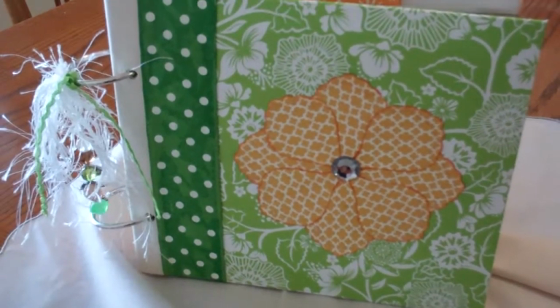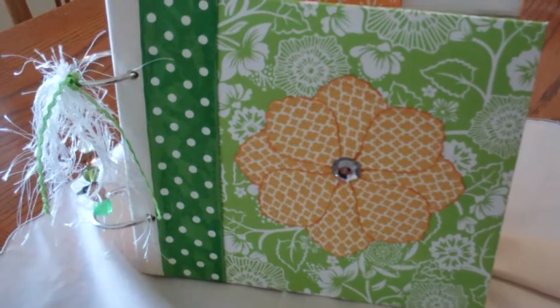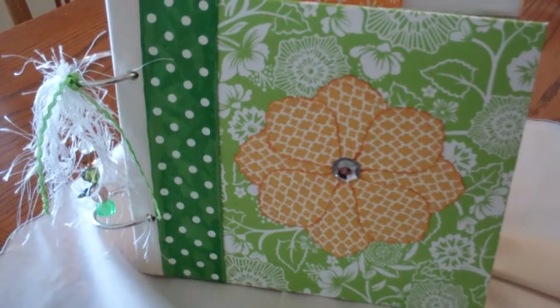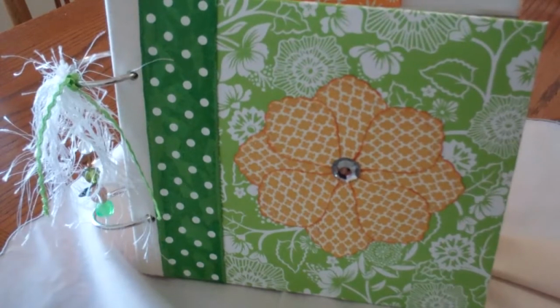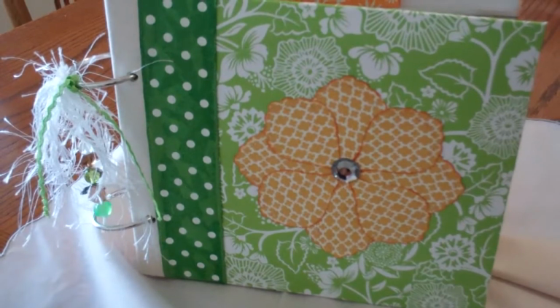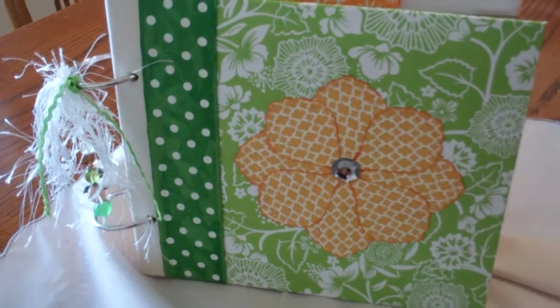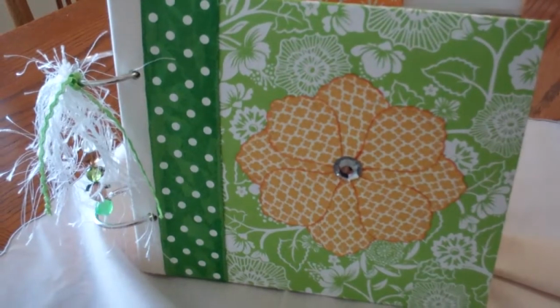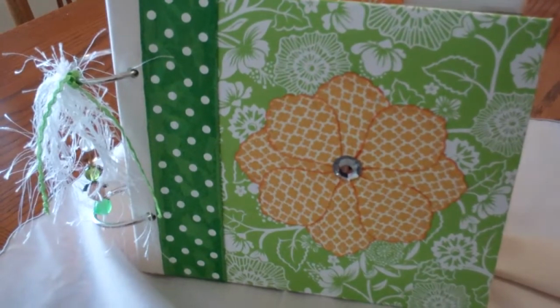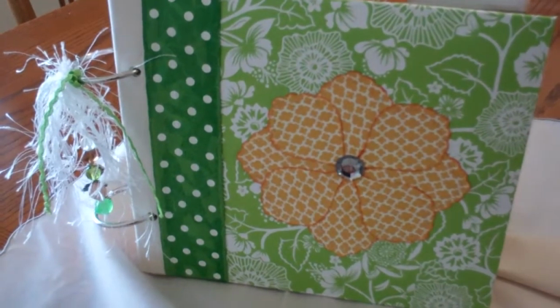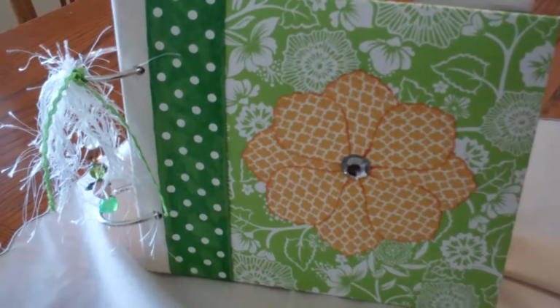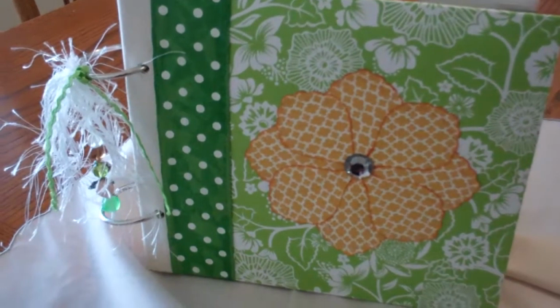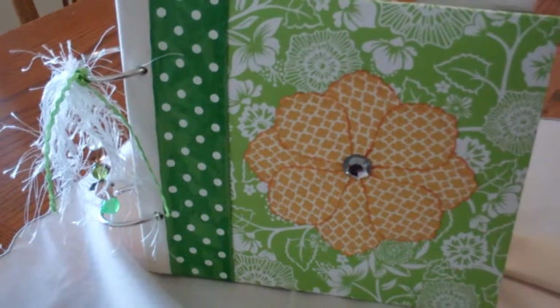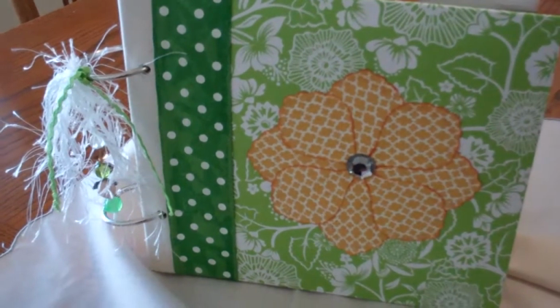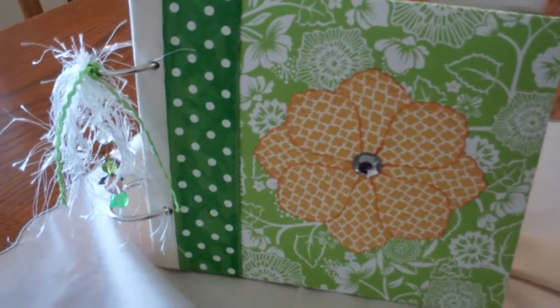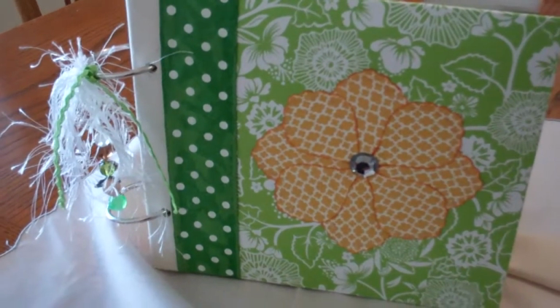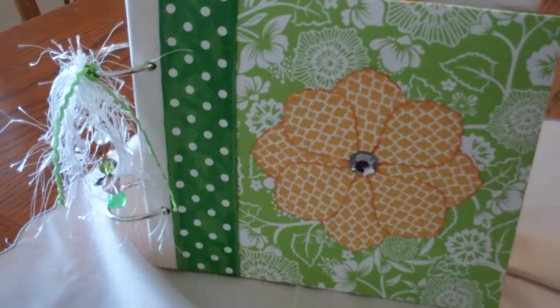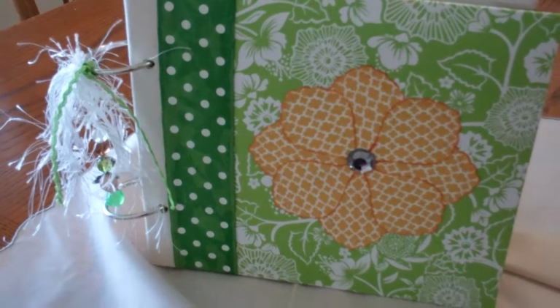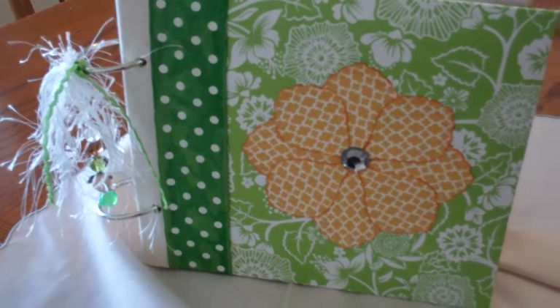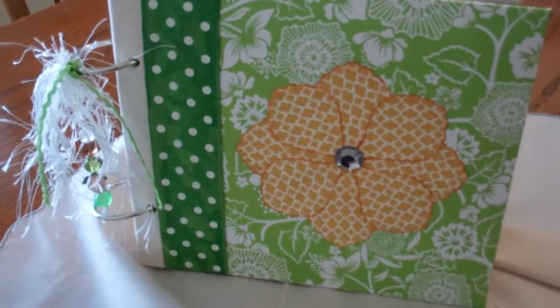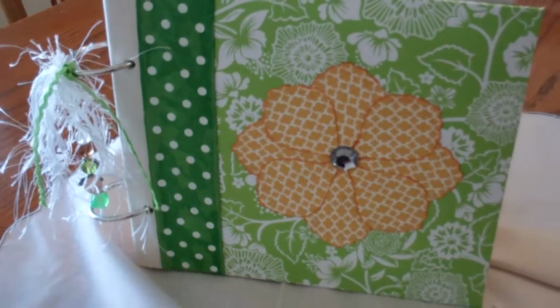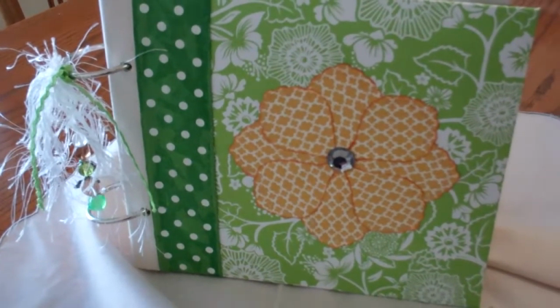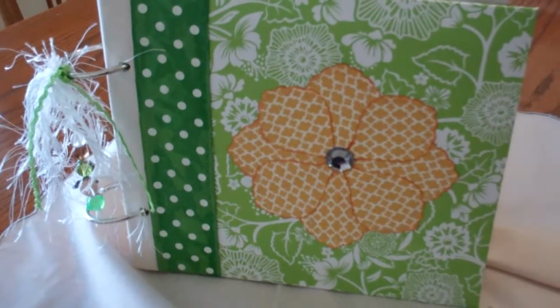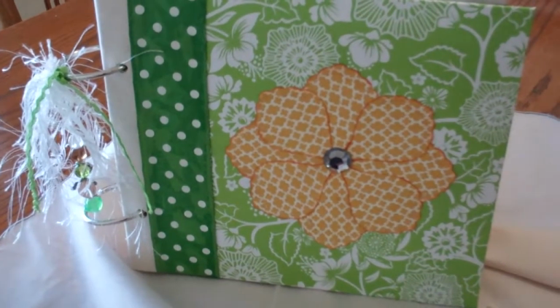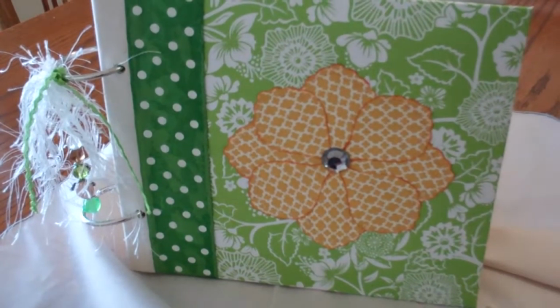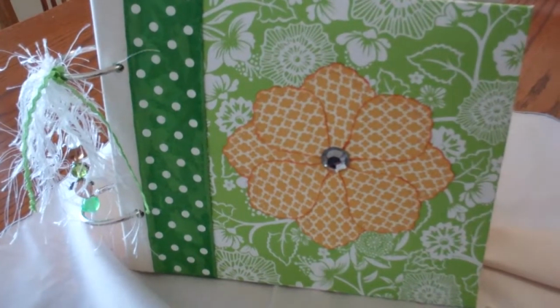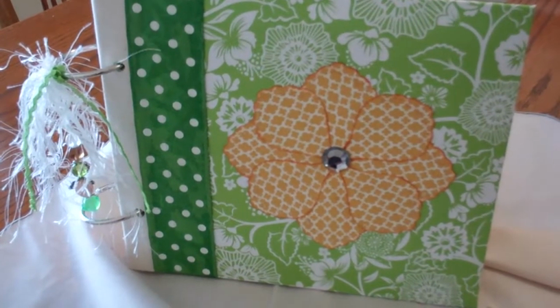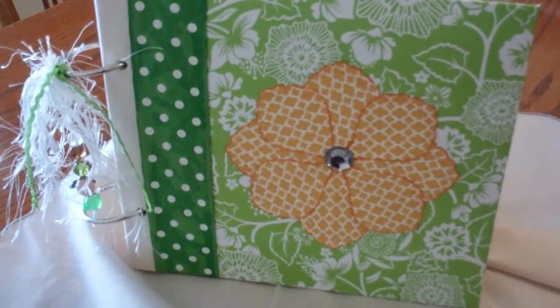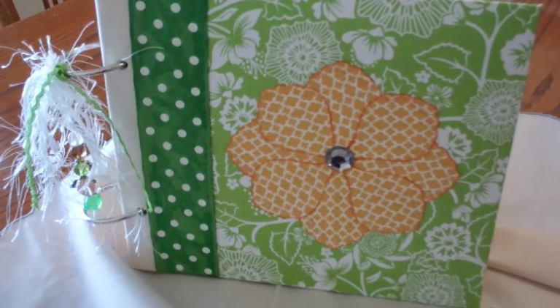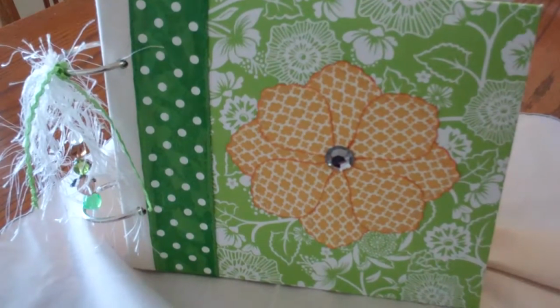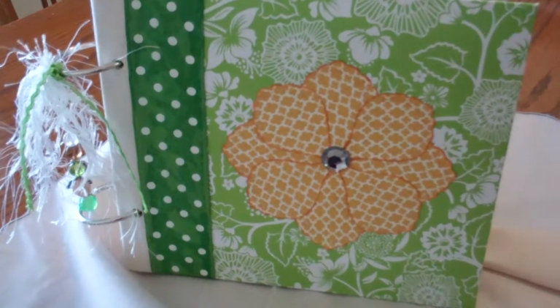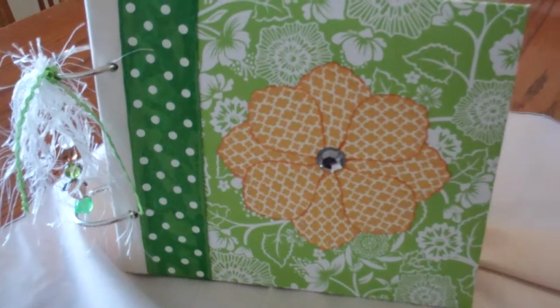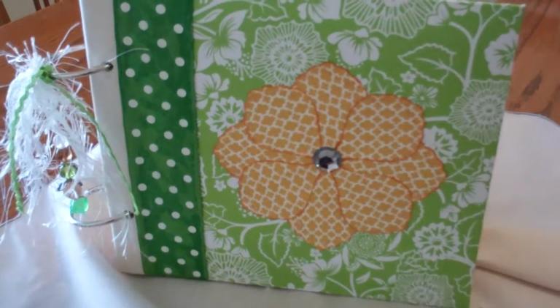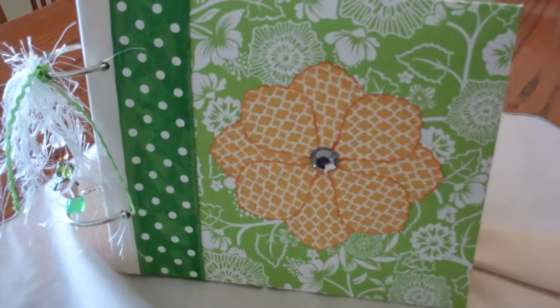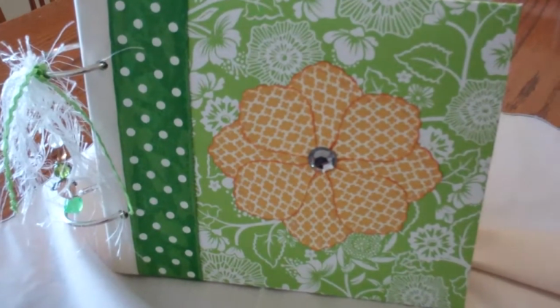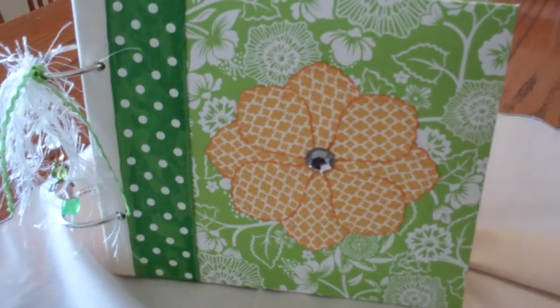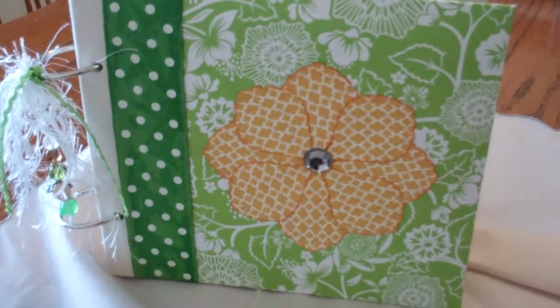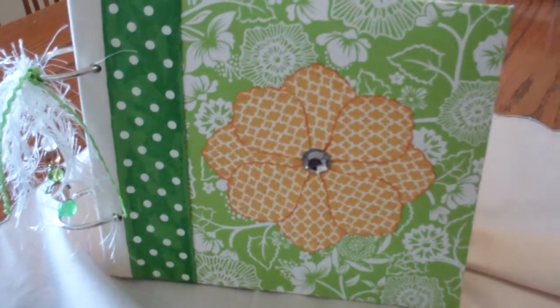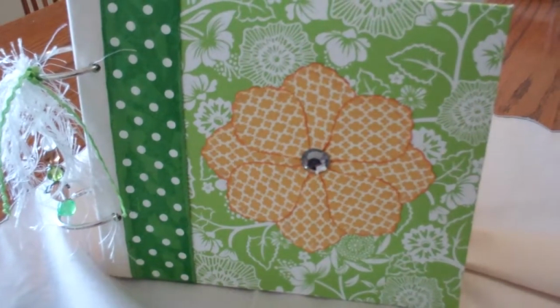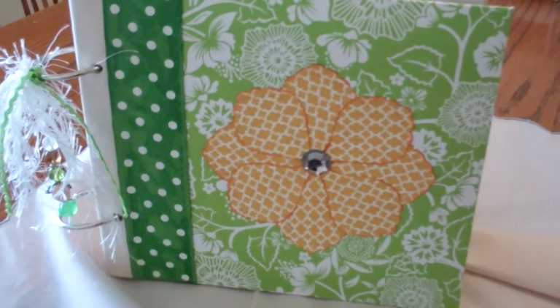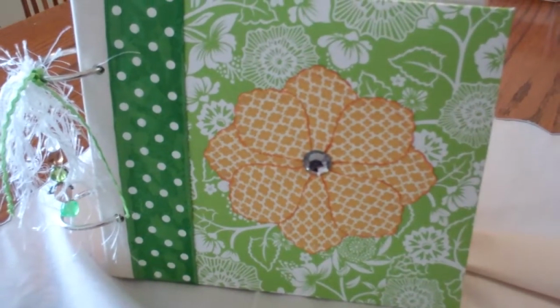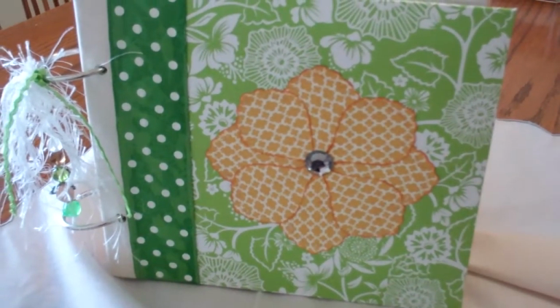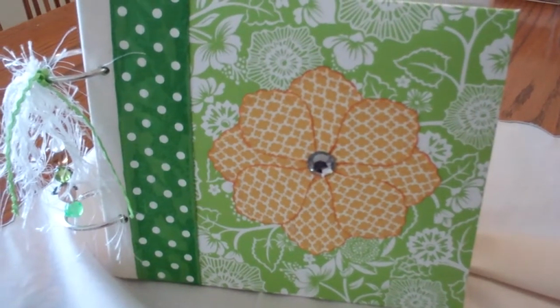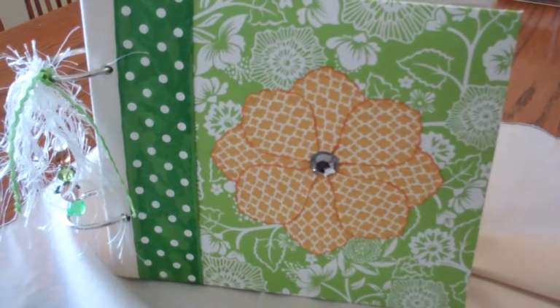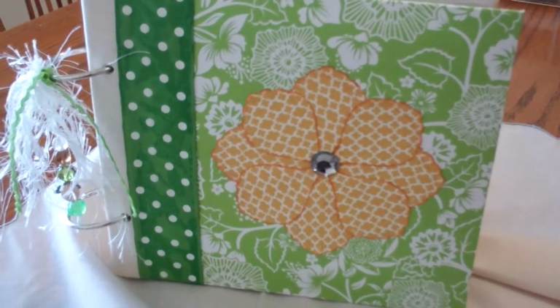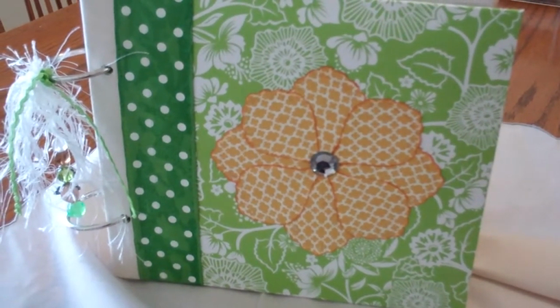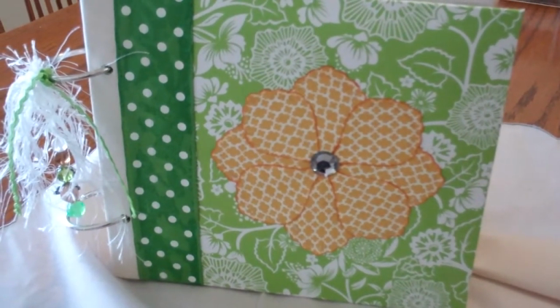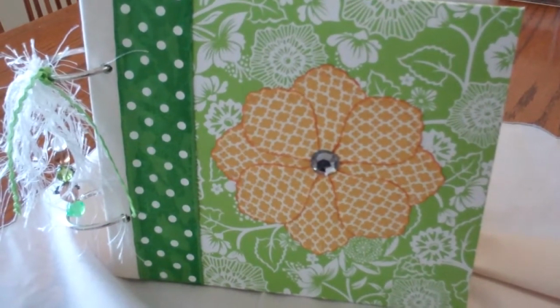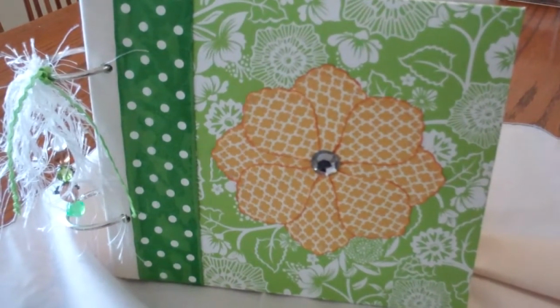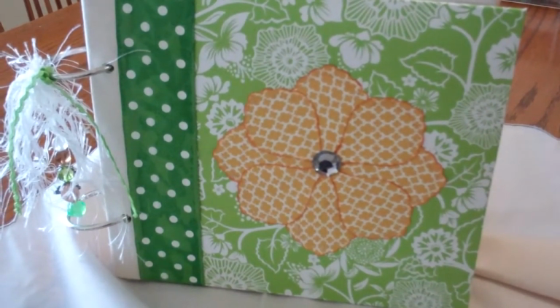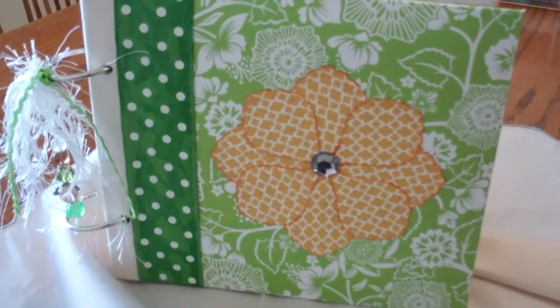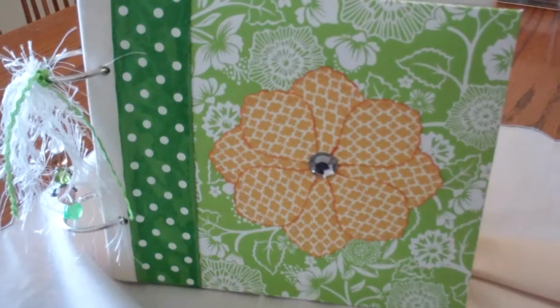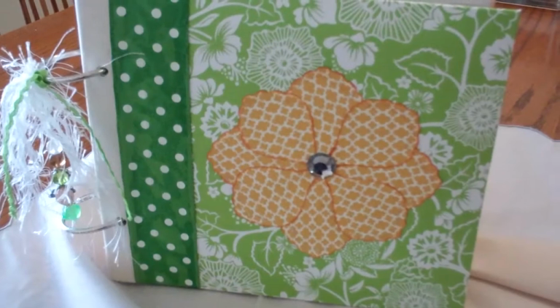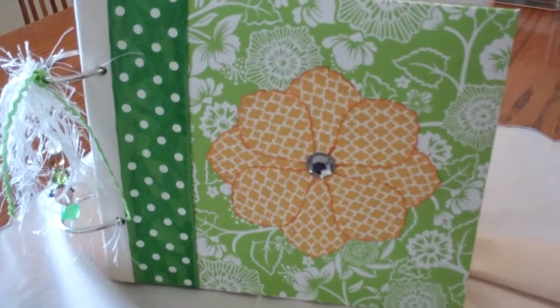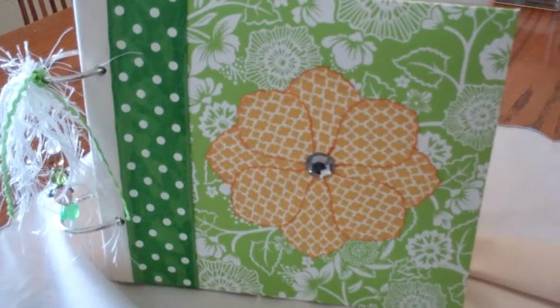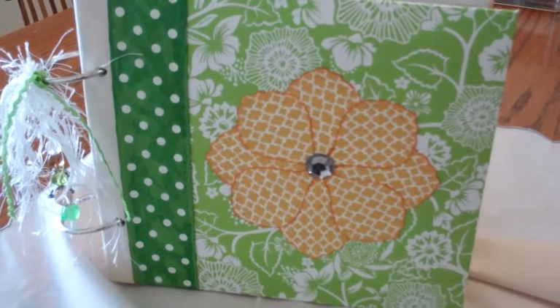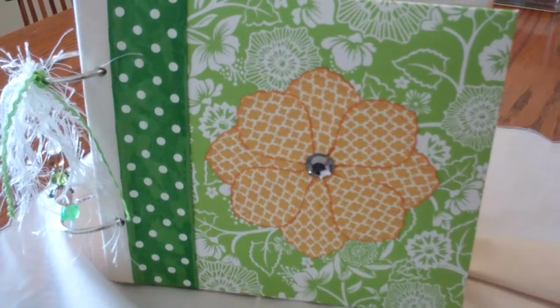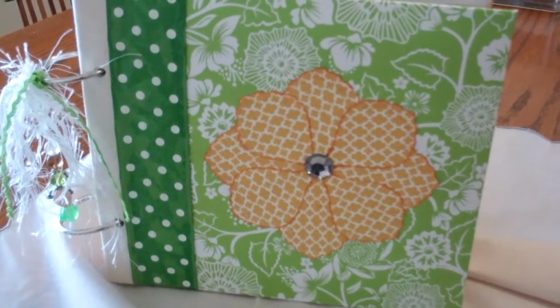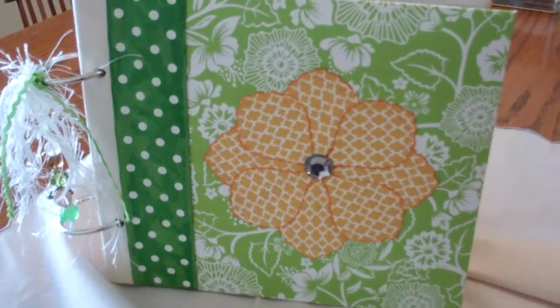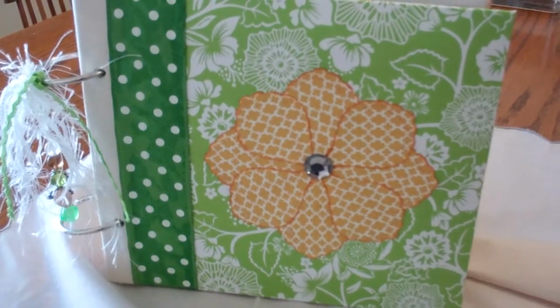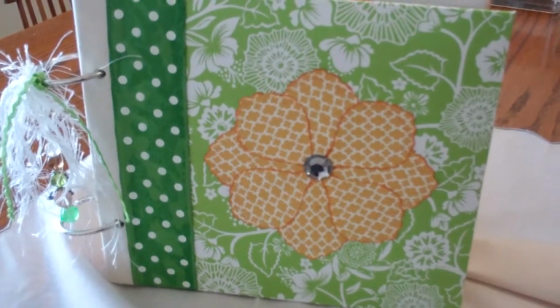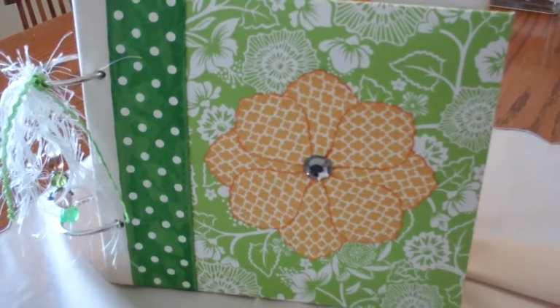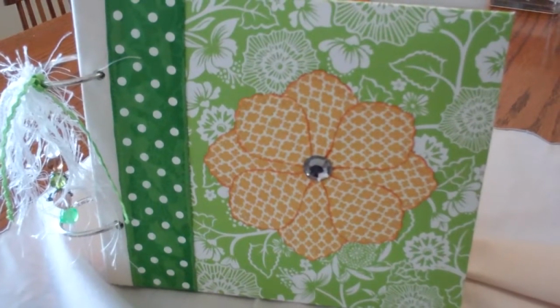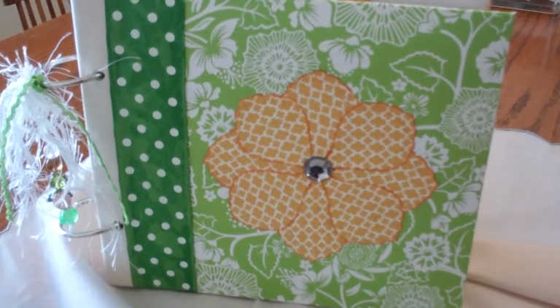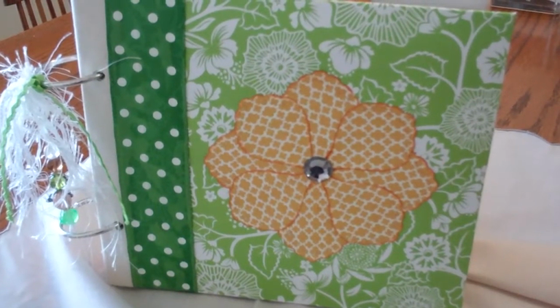I'm so glad it's done. I'm going to send it off to my friend's mom here this week. So thank you guys for watching. Bye-bye.